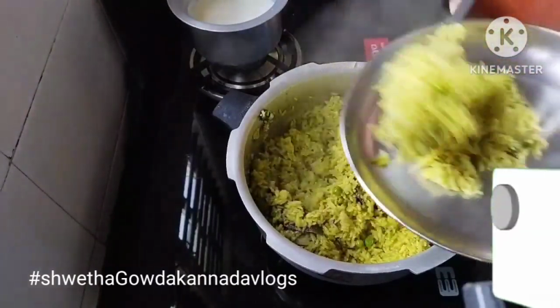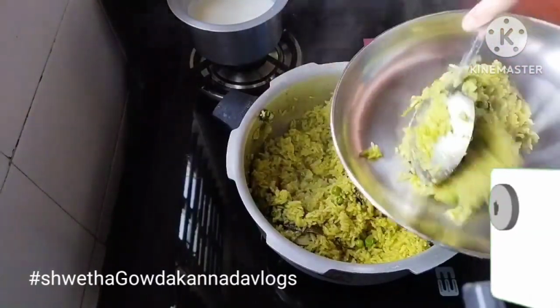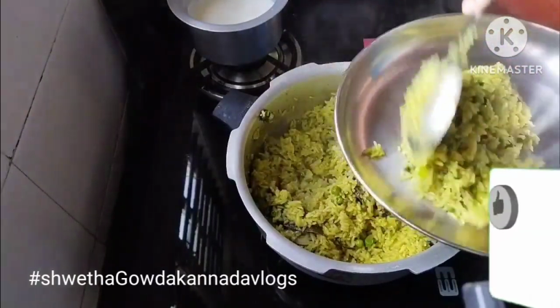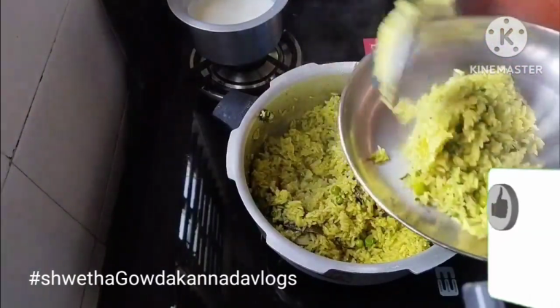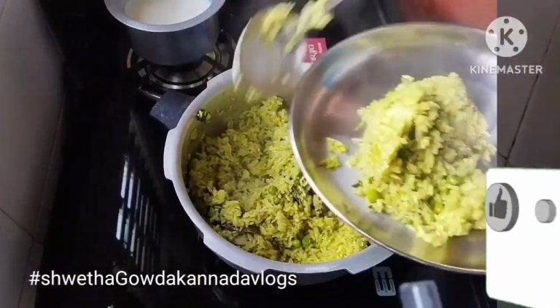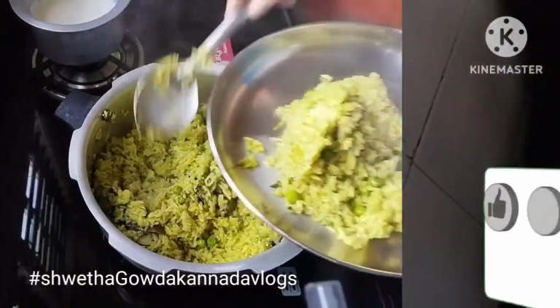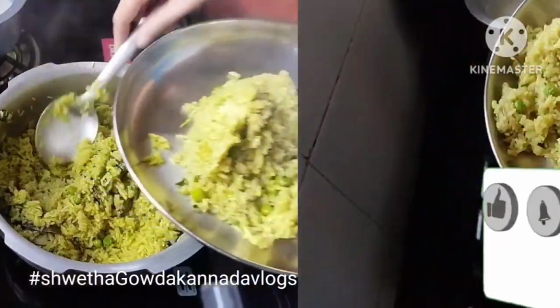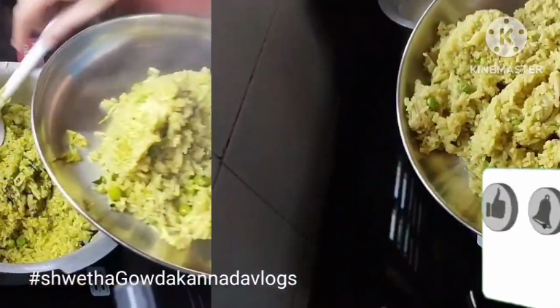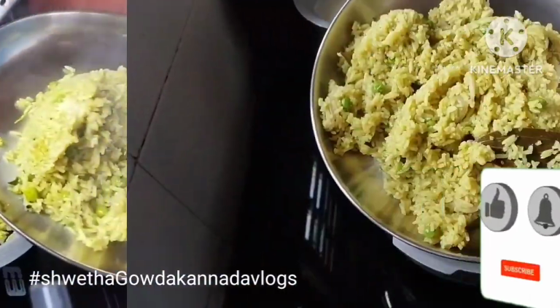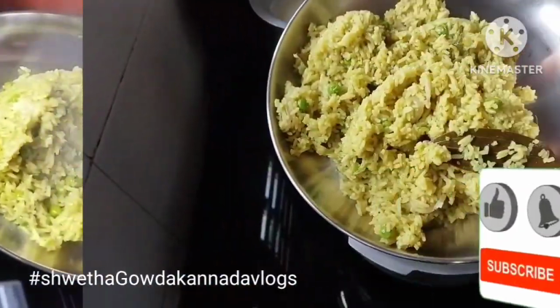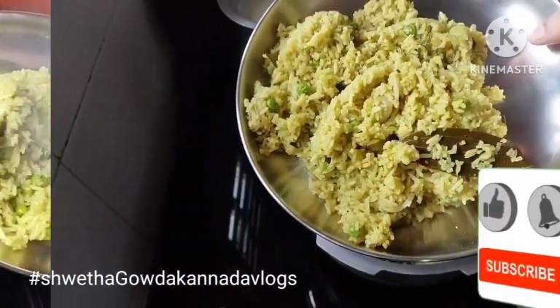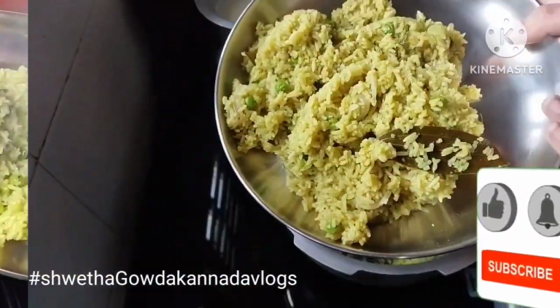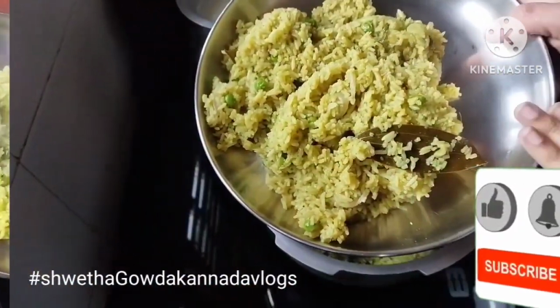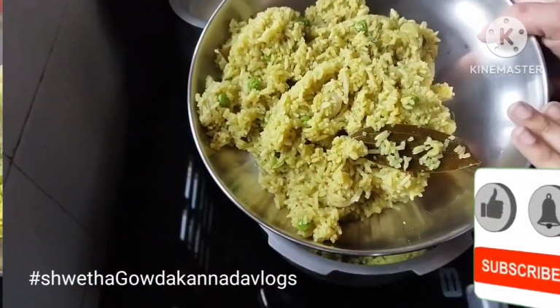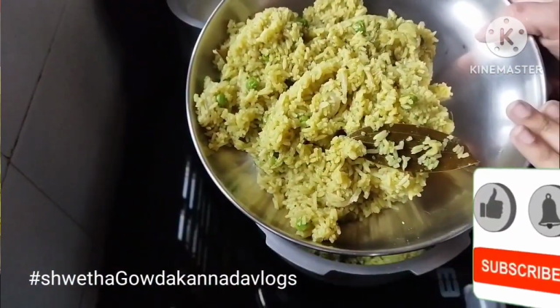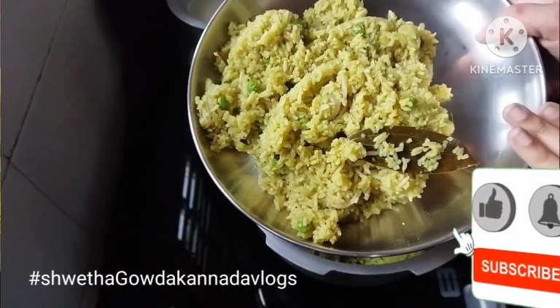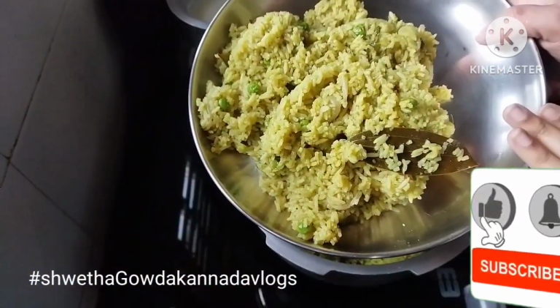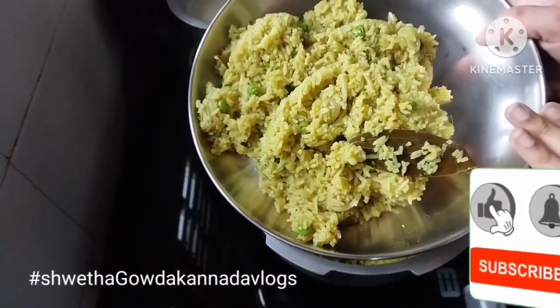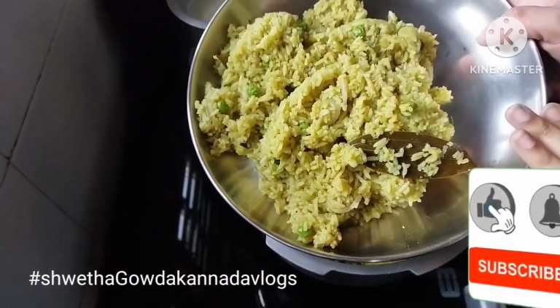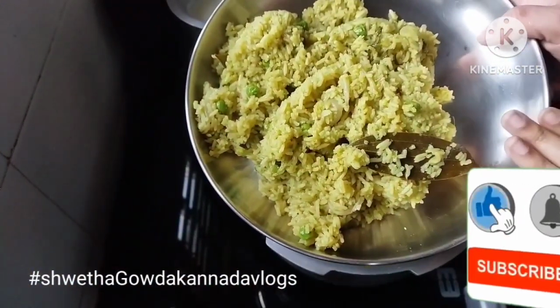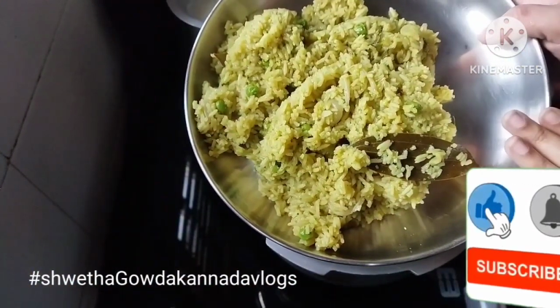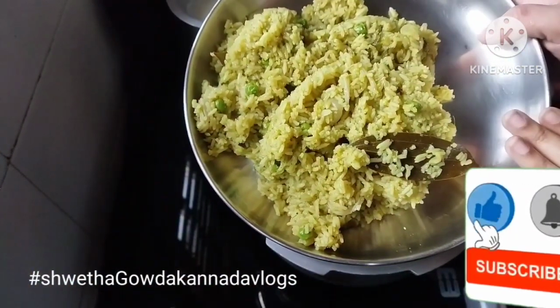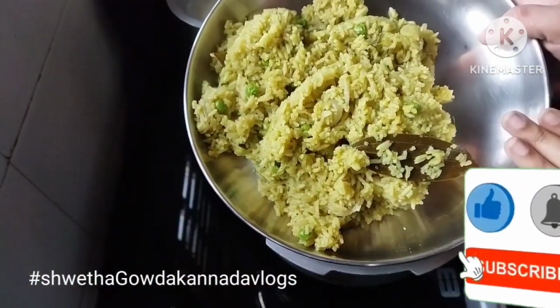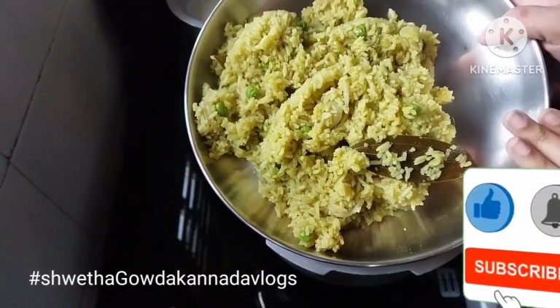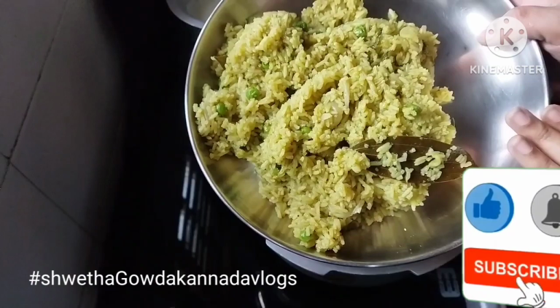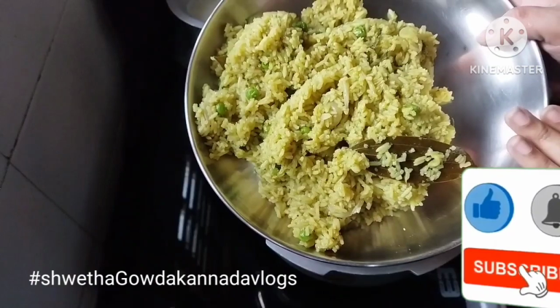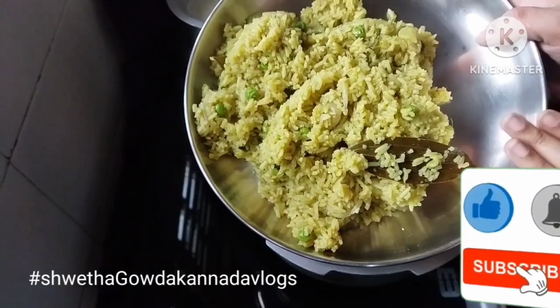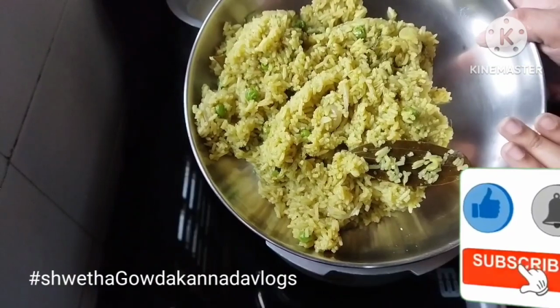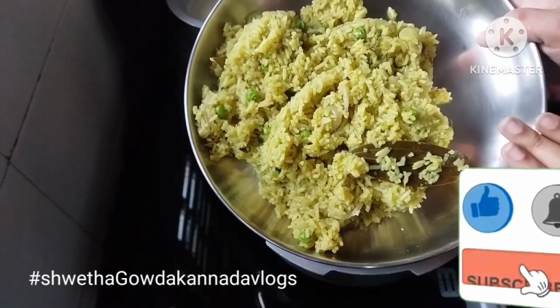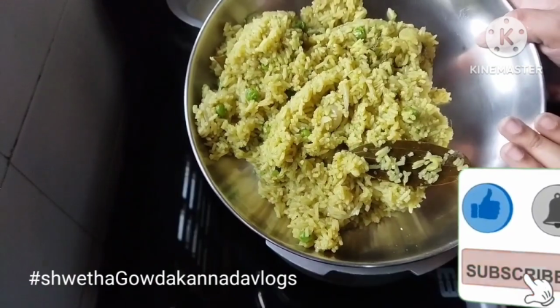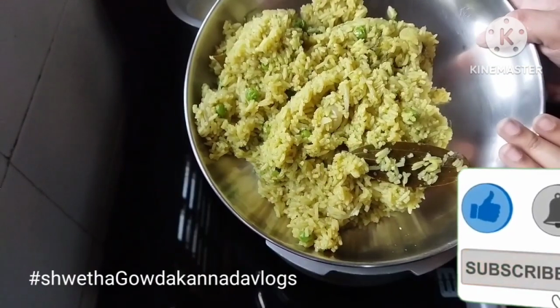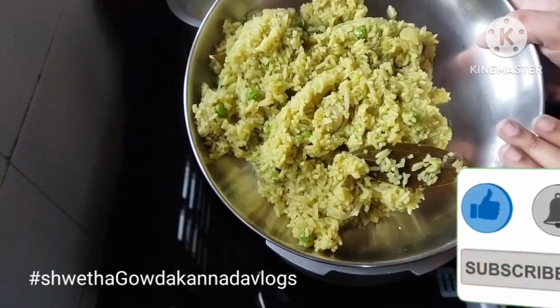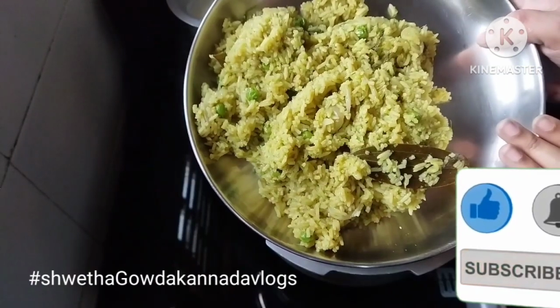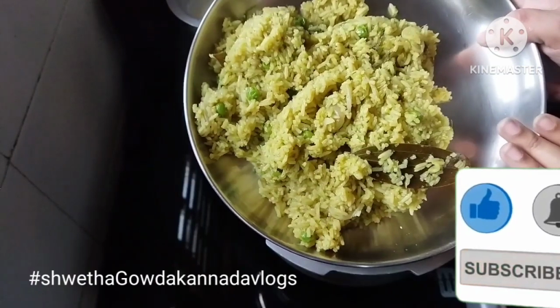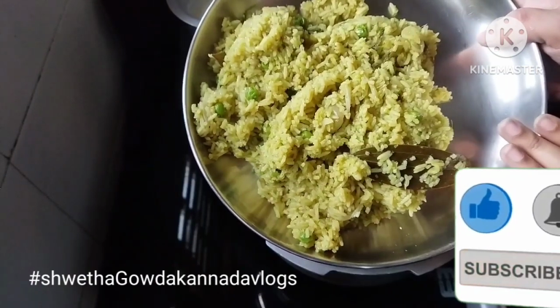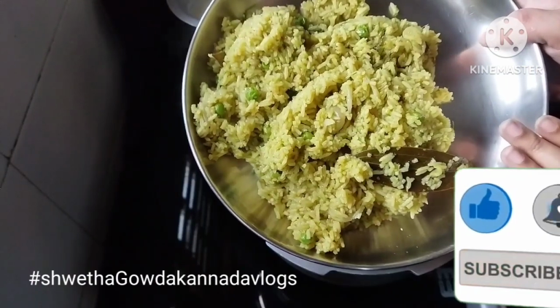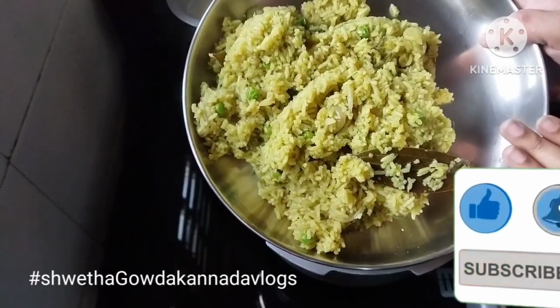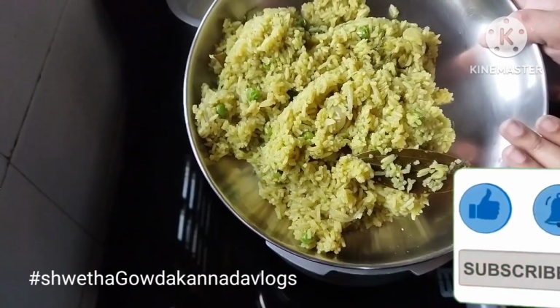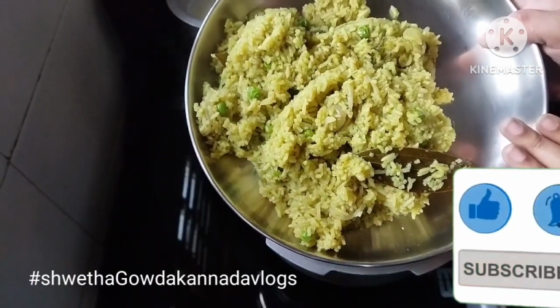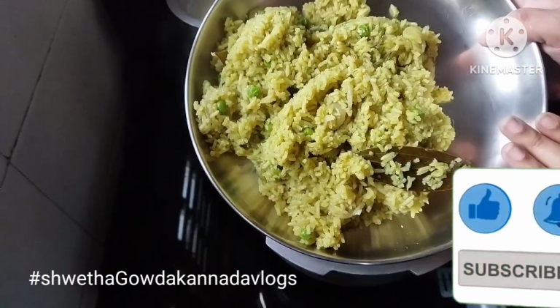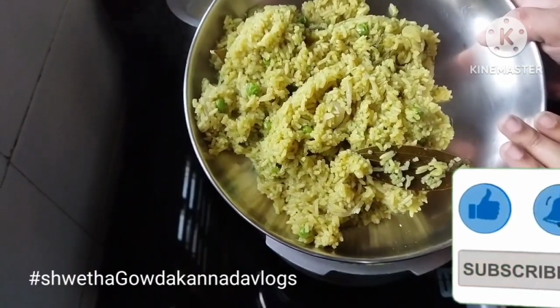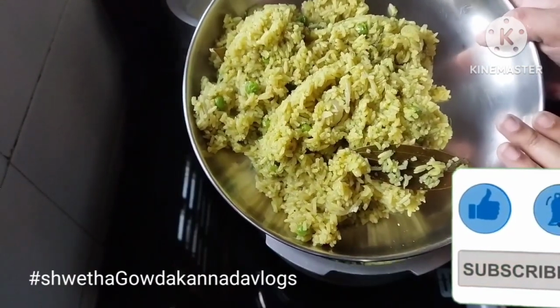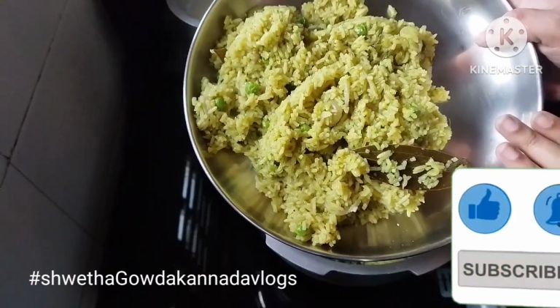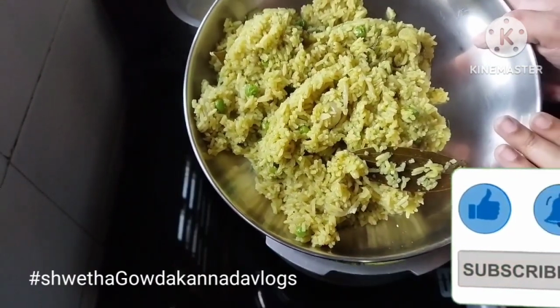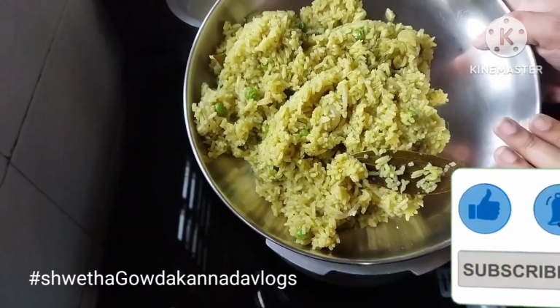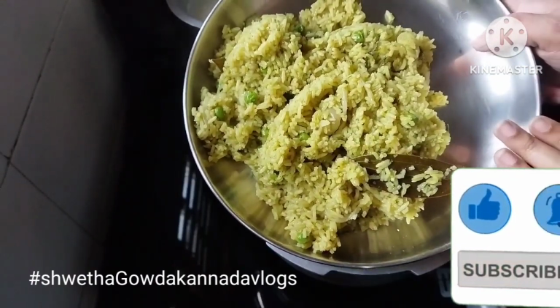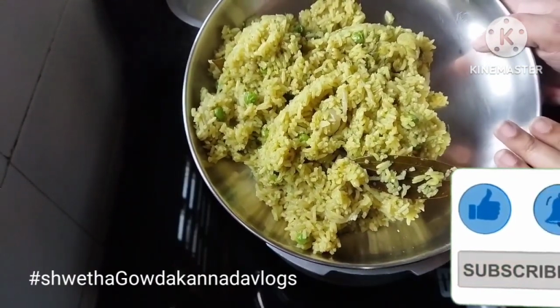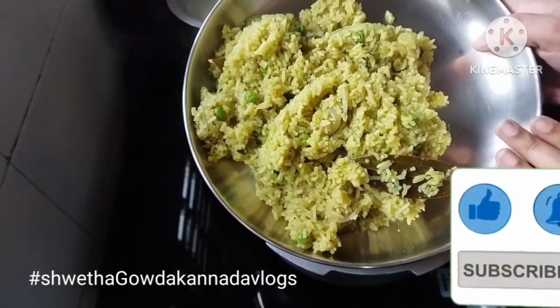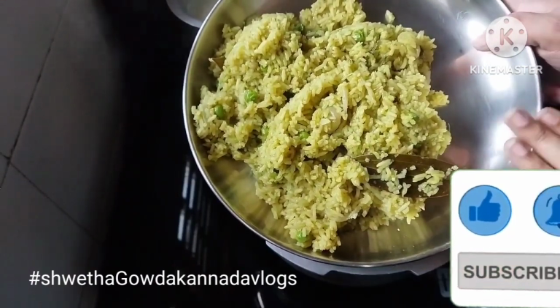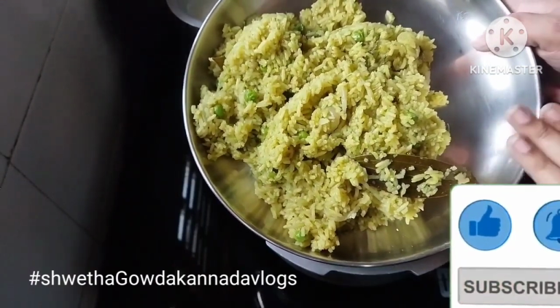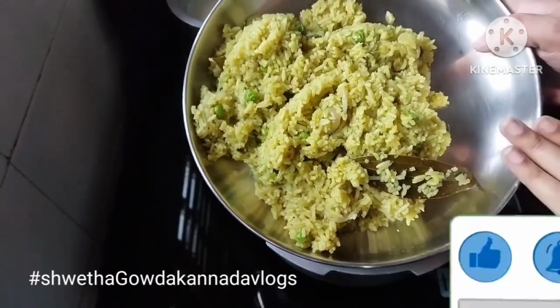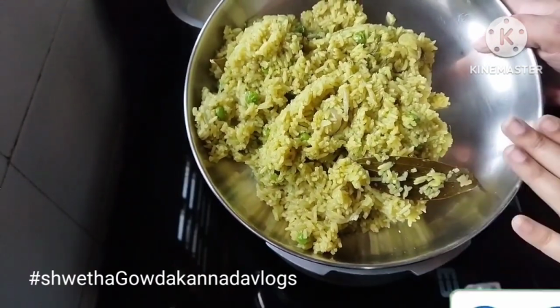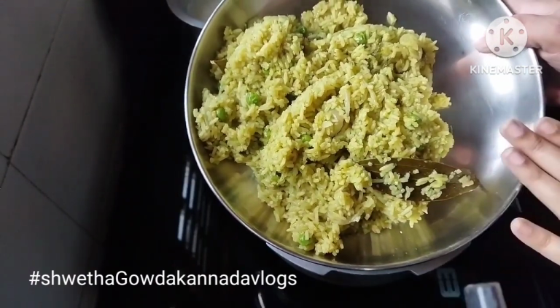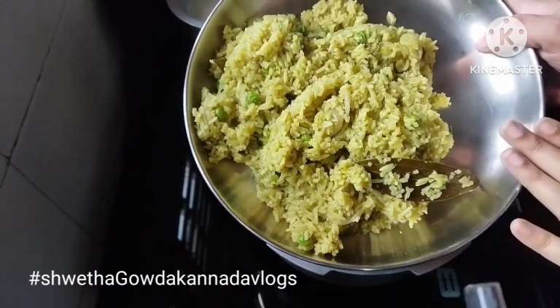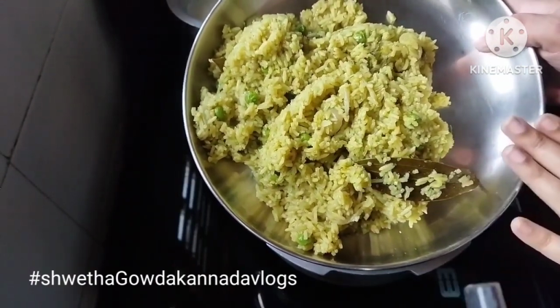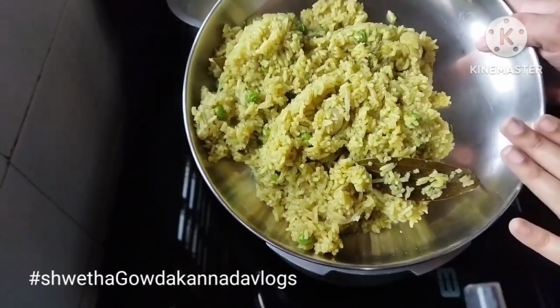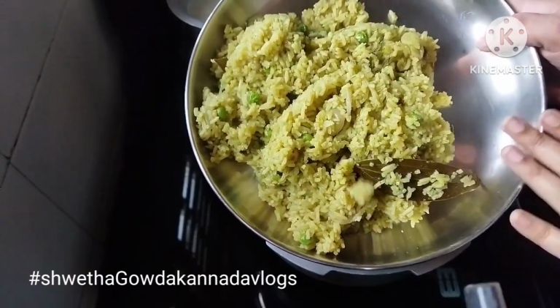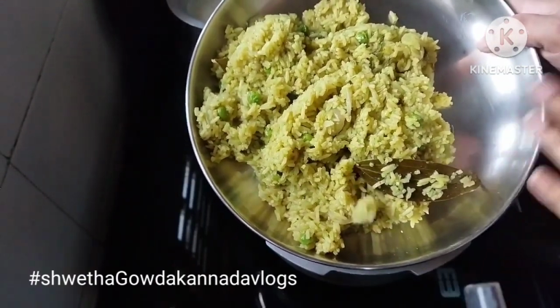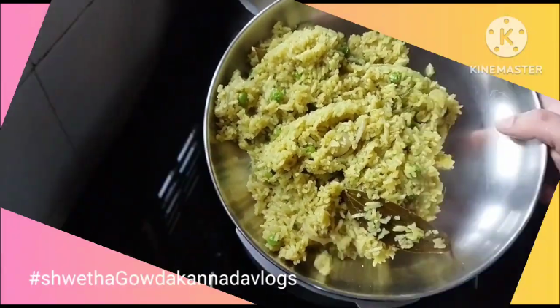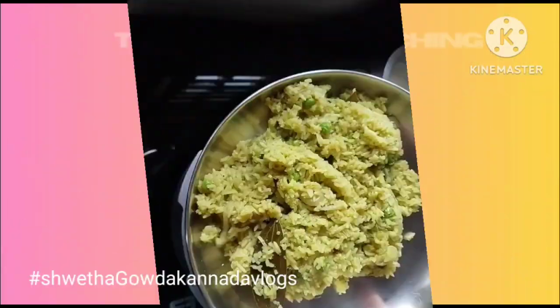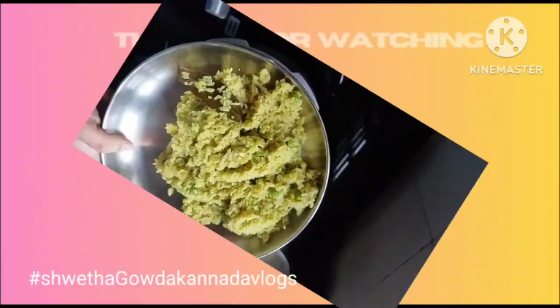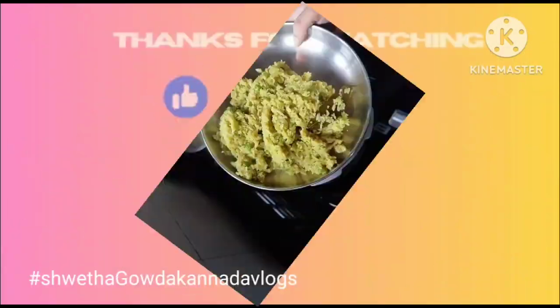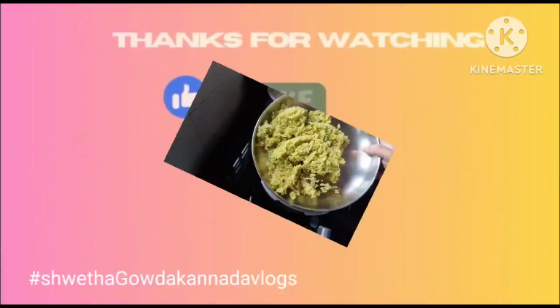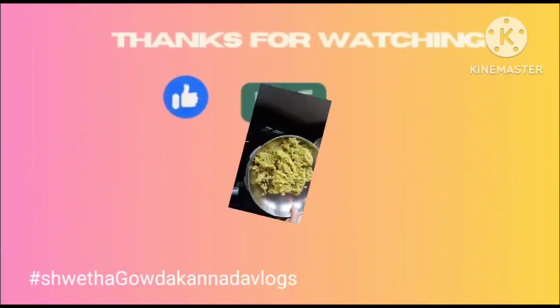If you like this video, subscribe to our channel. You can see more if you'd like to know more about the video. Thanks for watching!